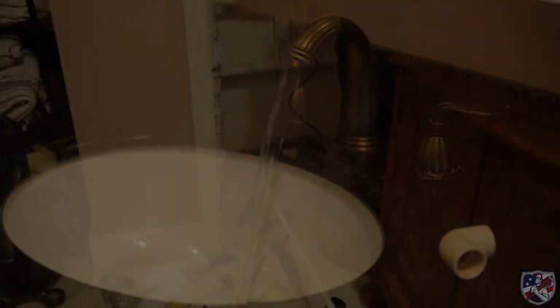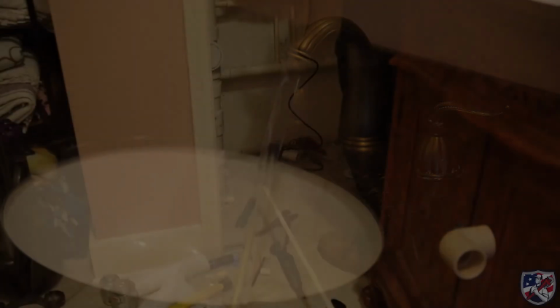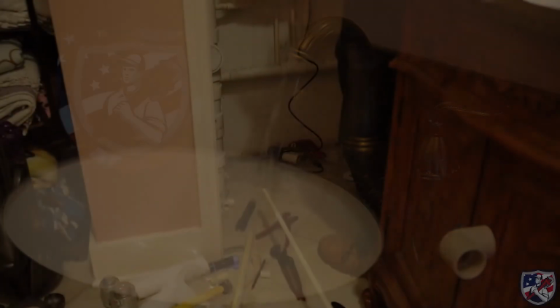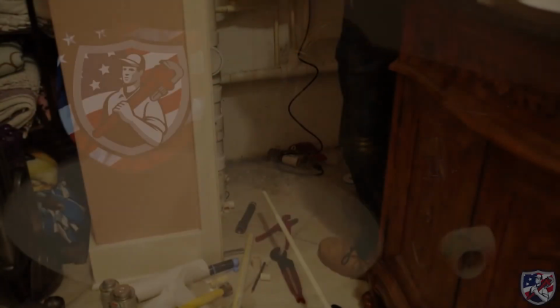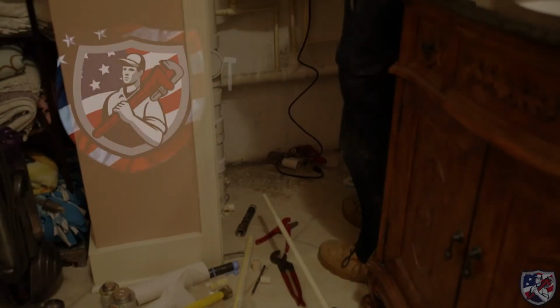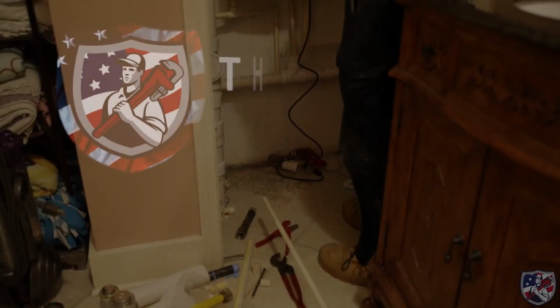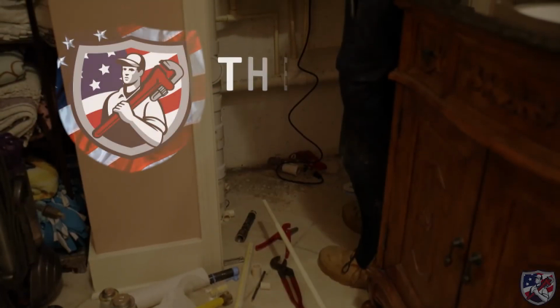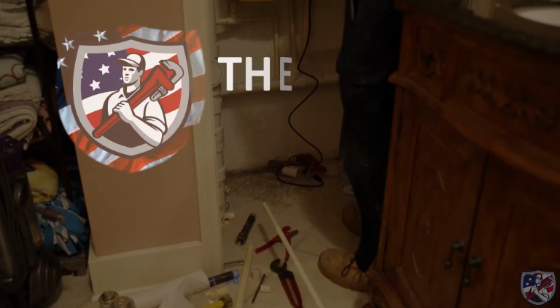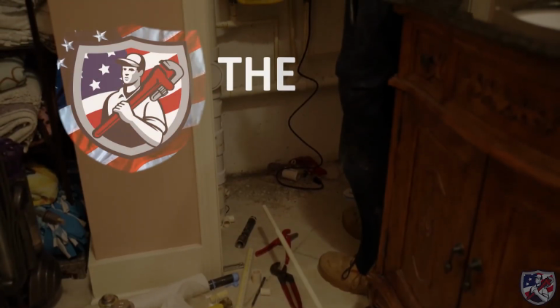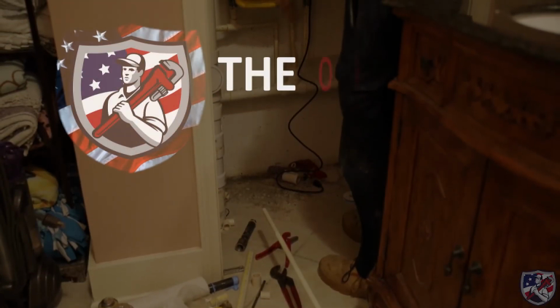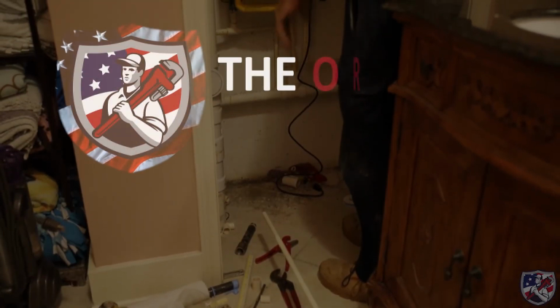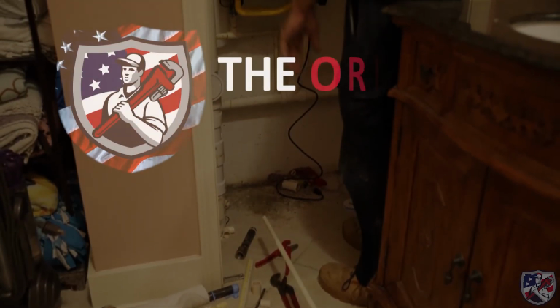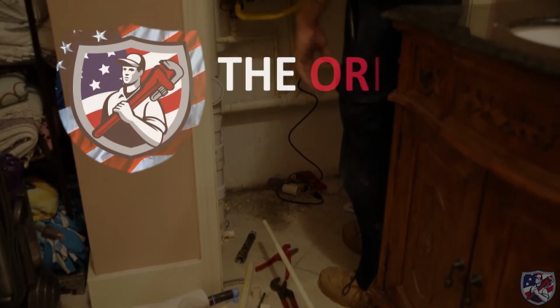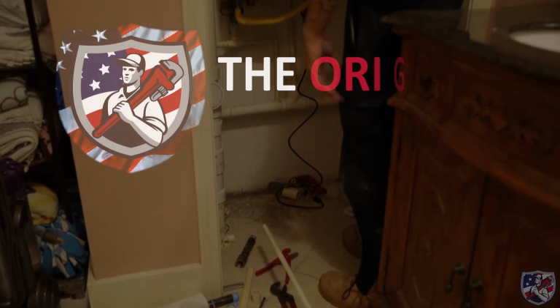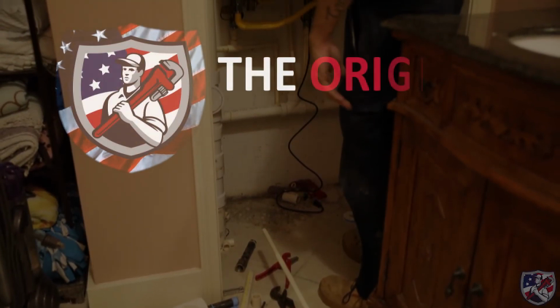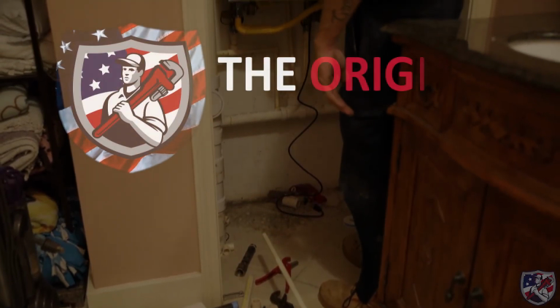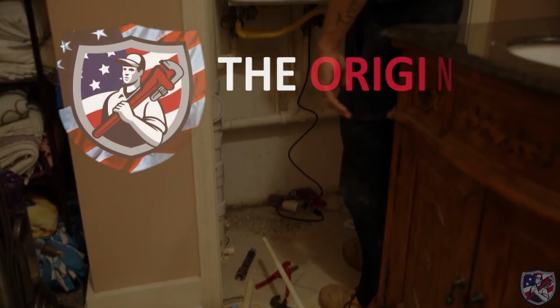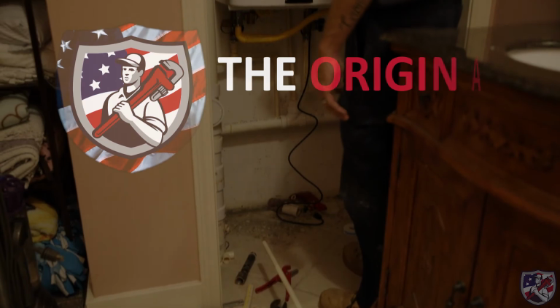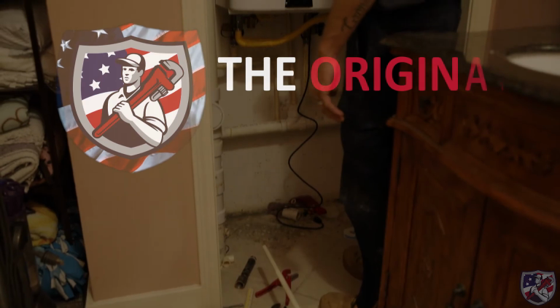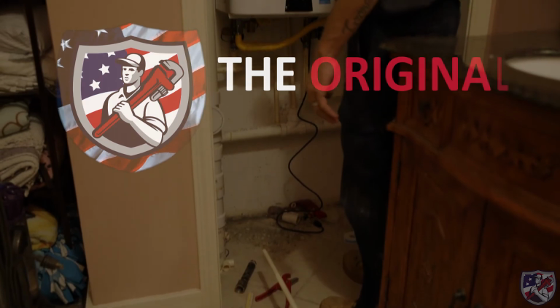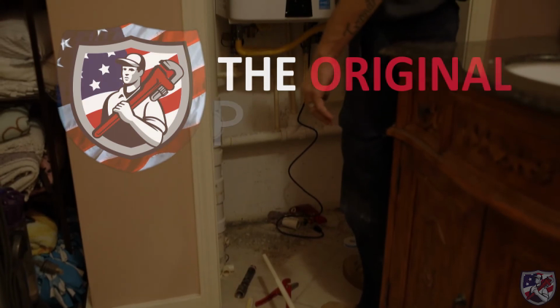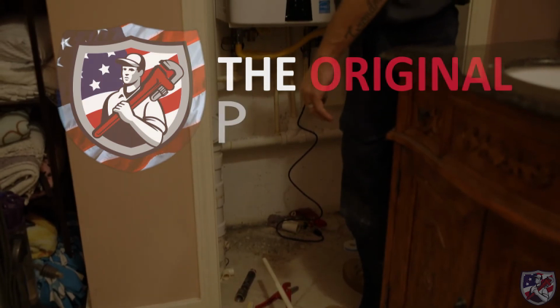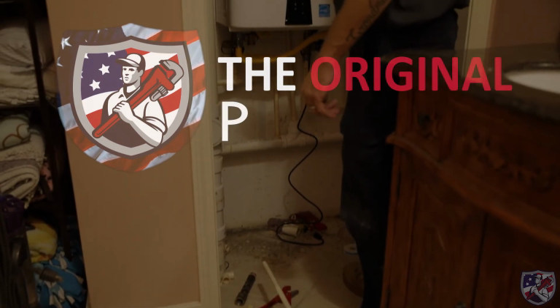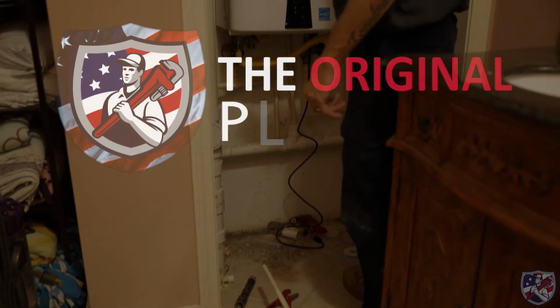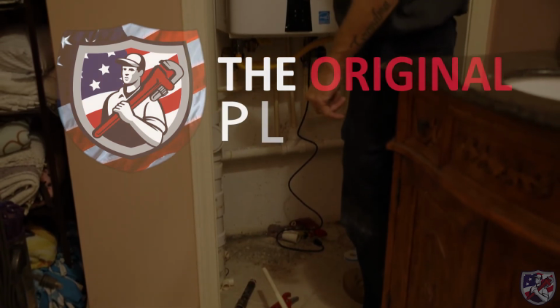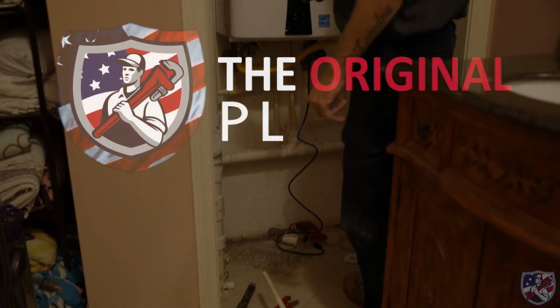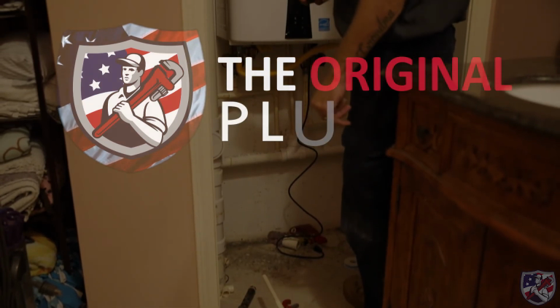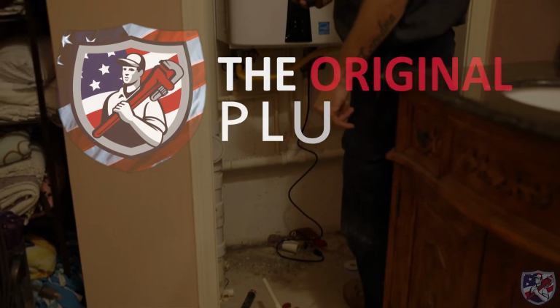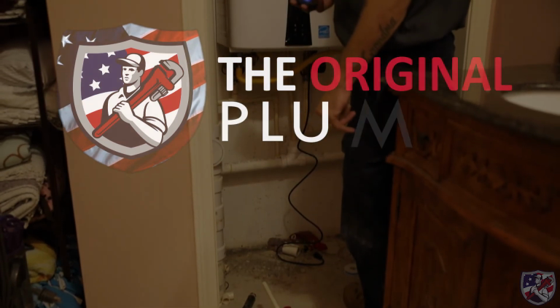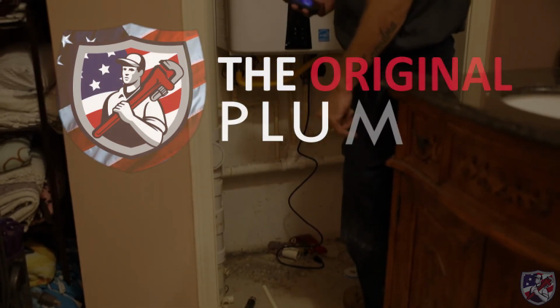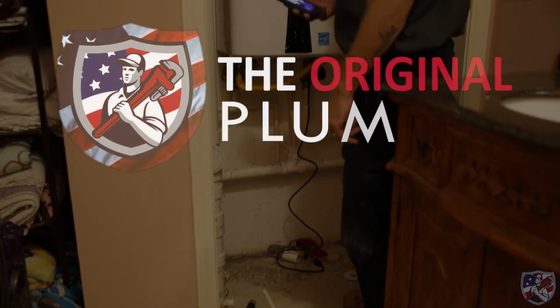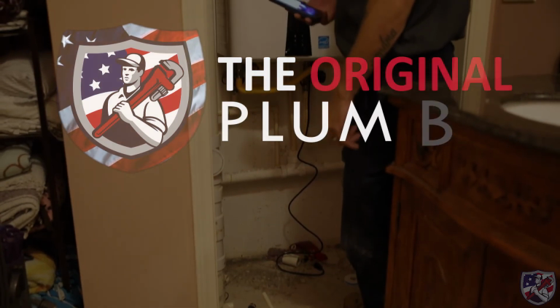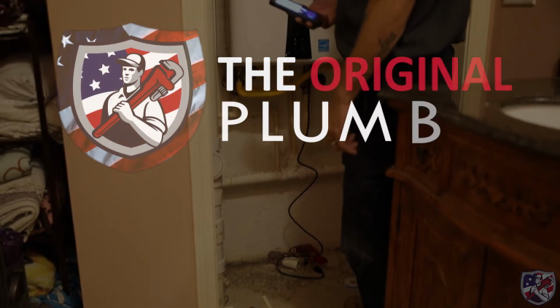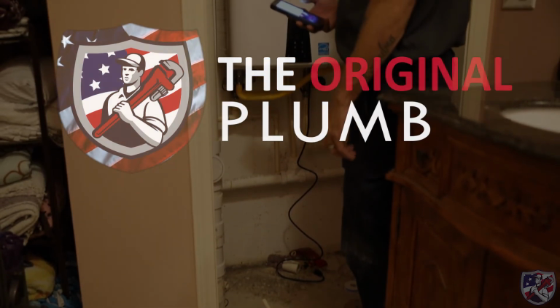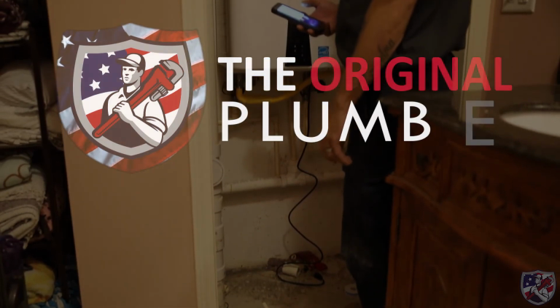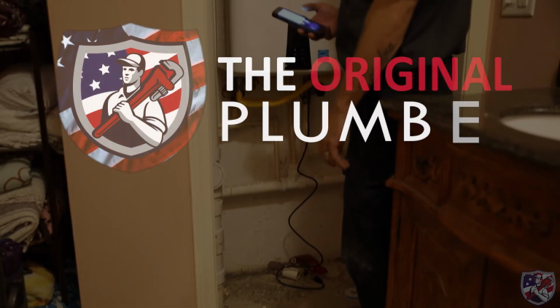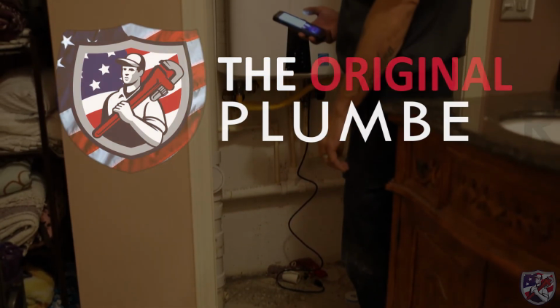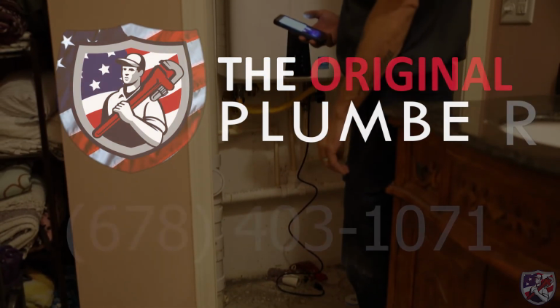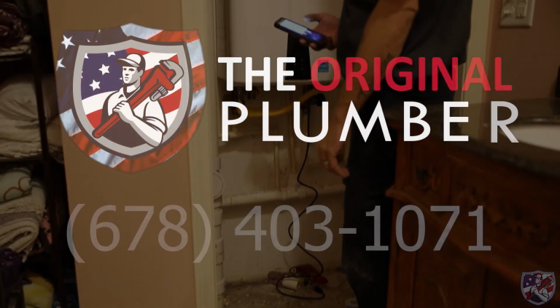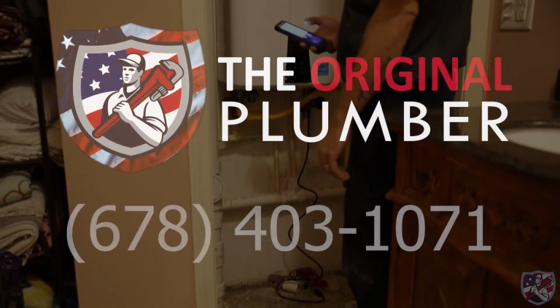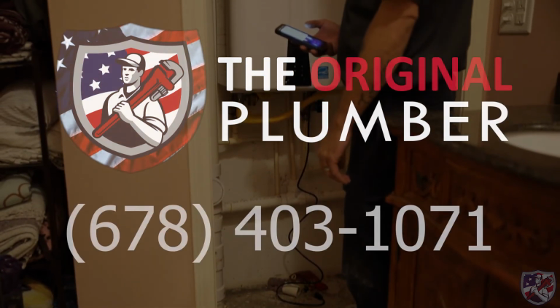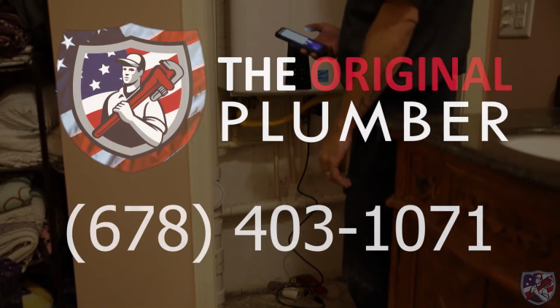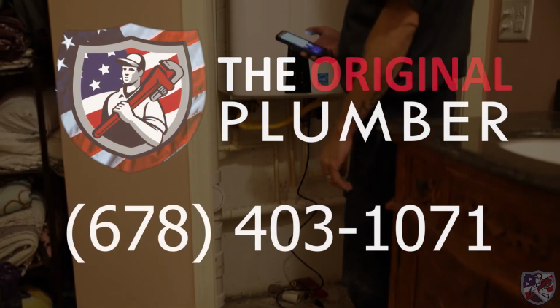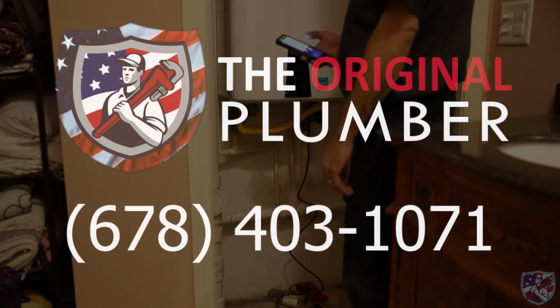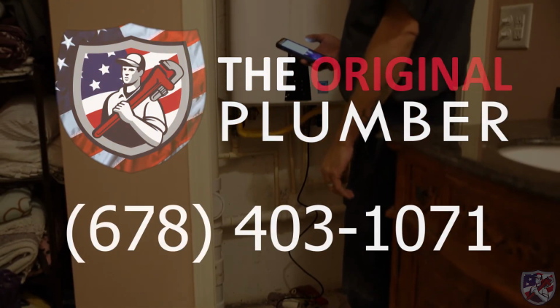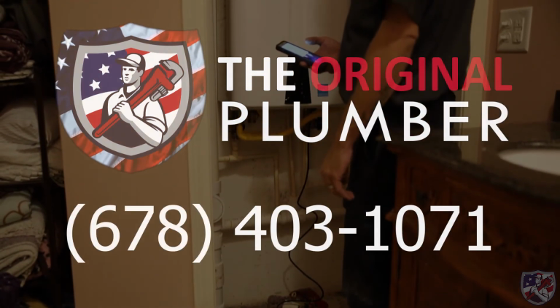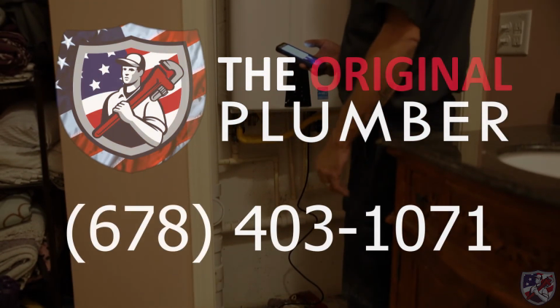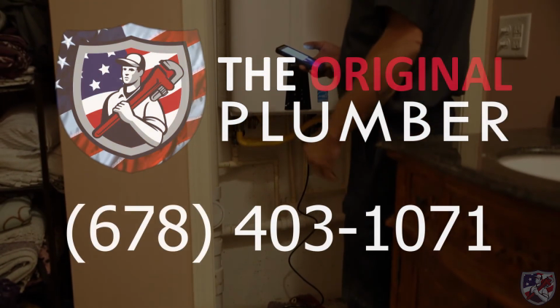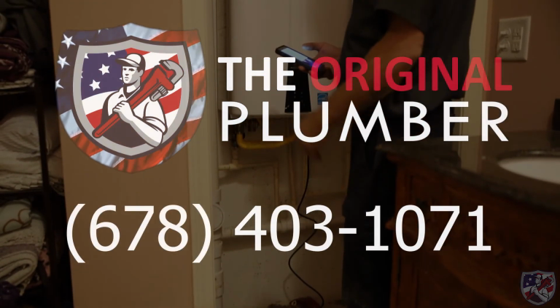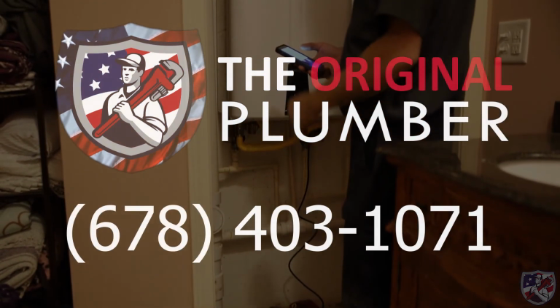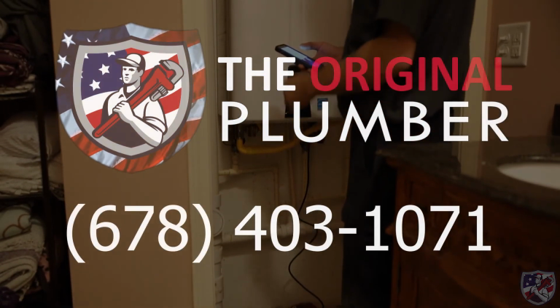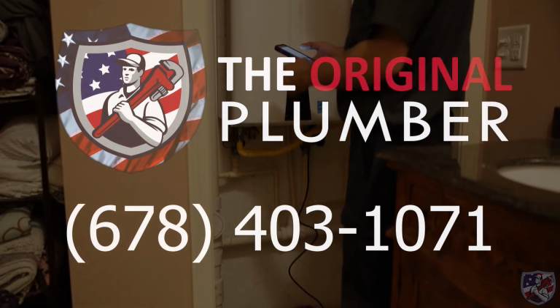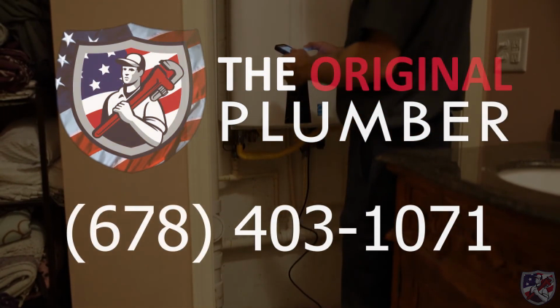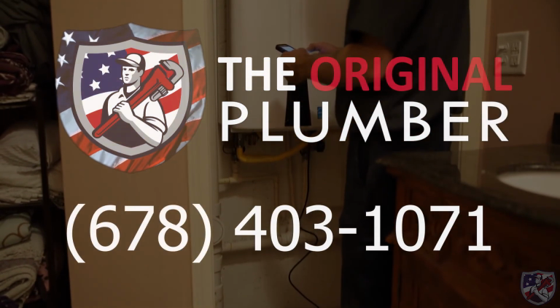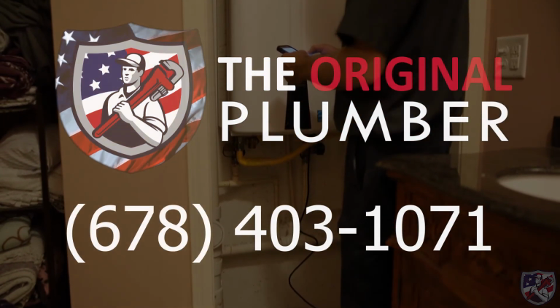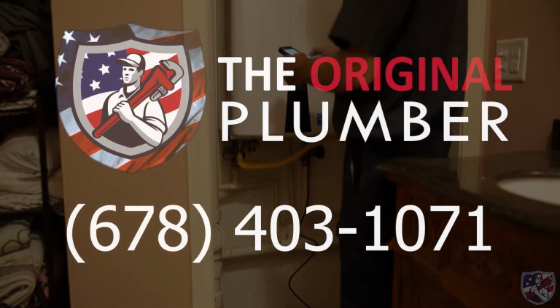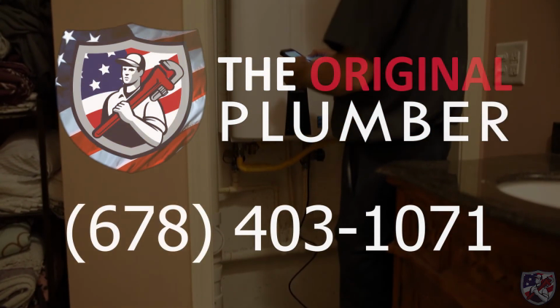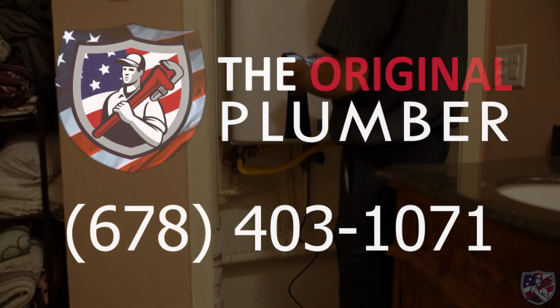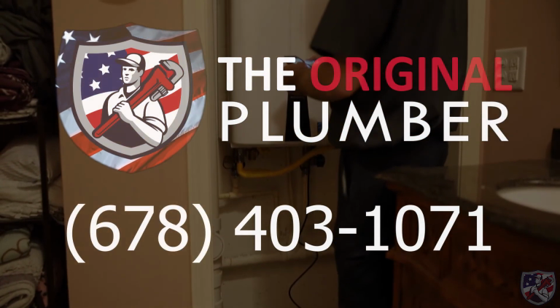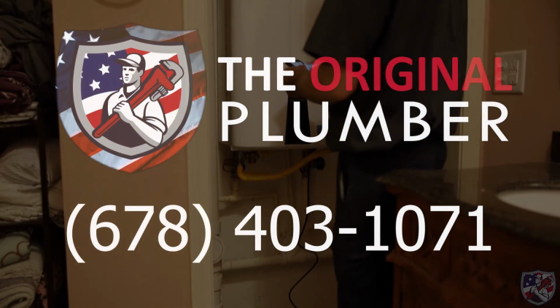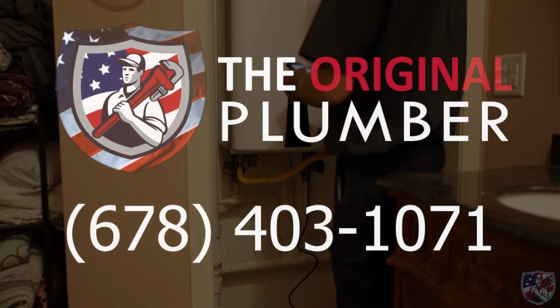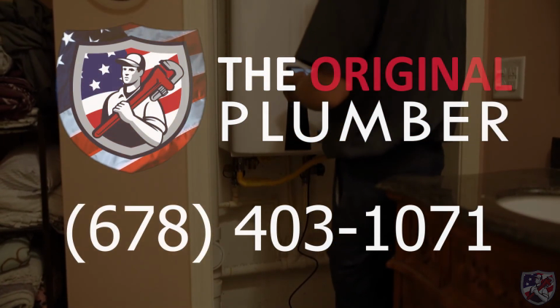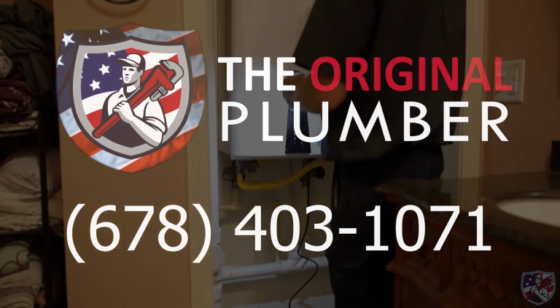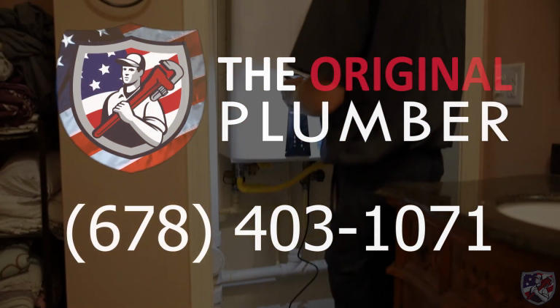If you have an issue like this or any other plumbing need, please feel free to call us at 678-403-1071.